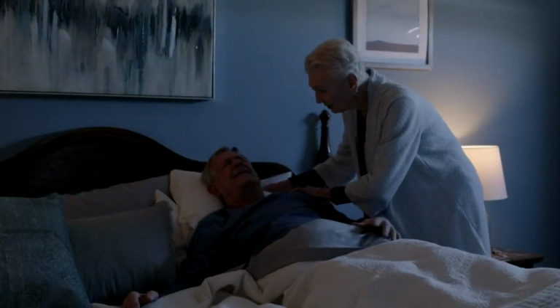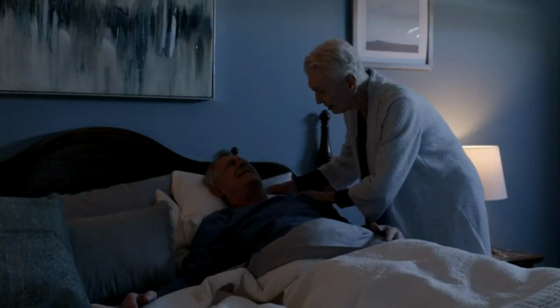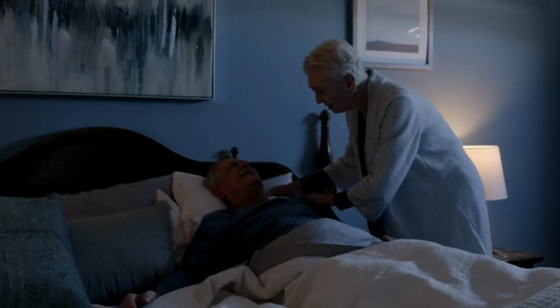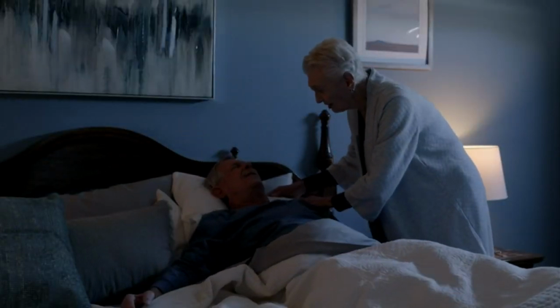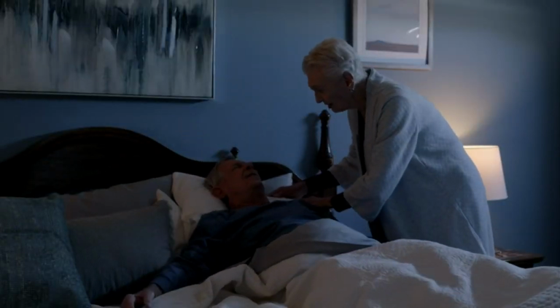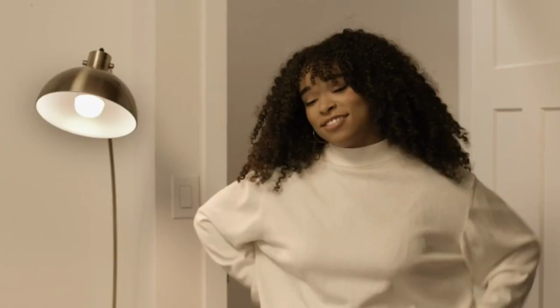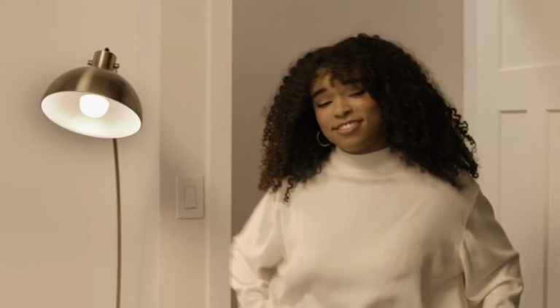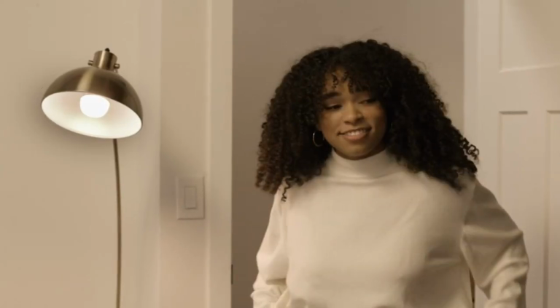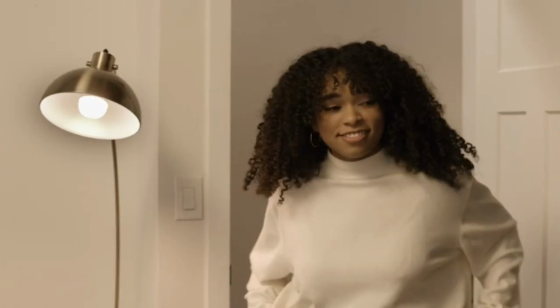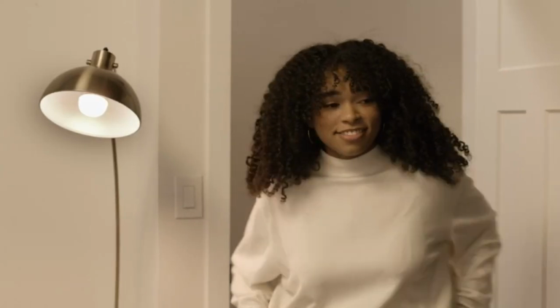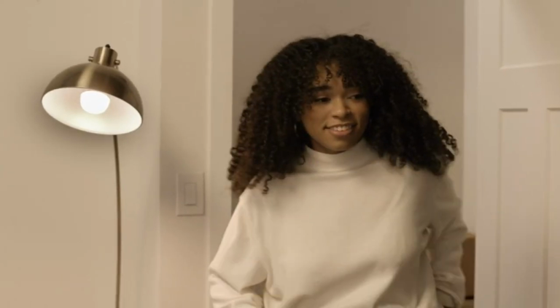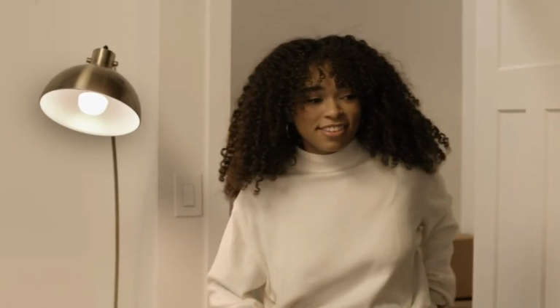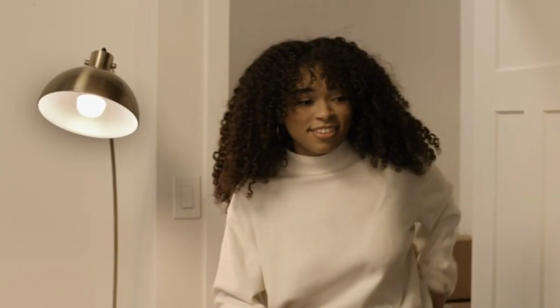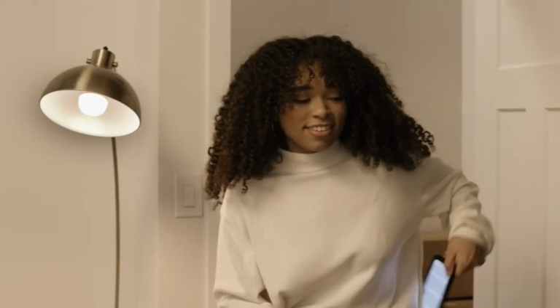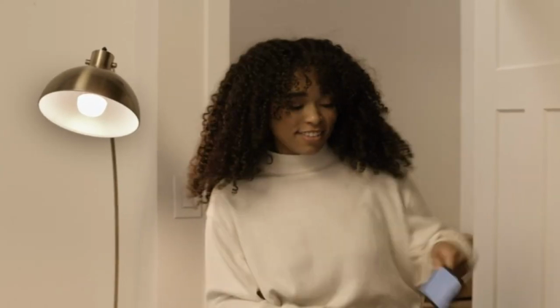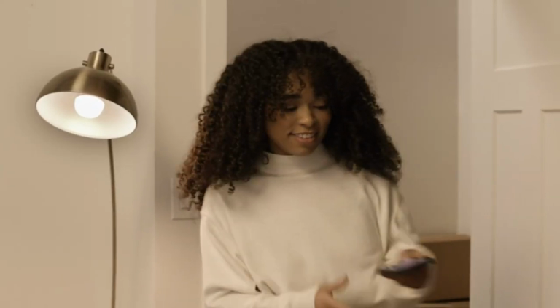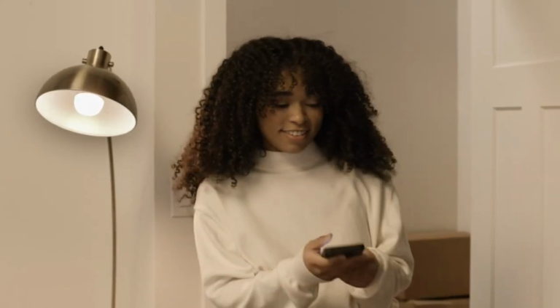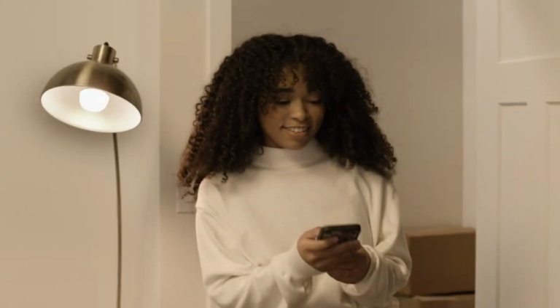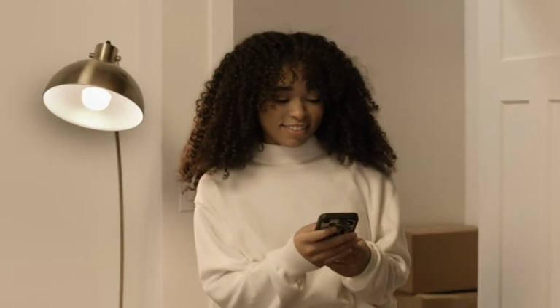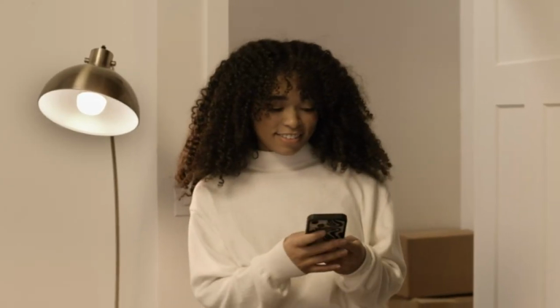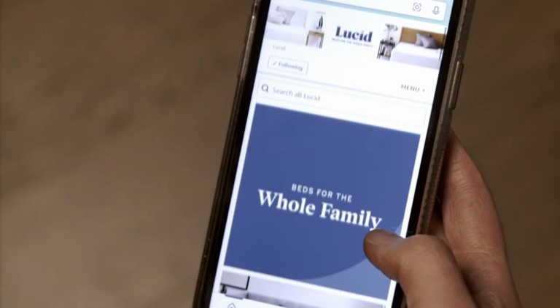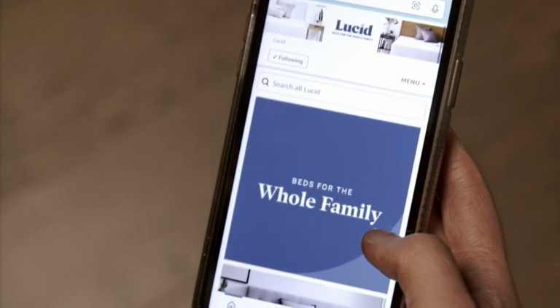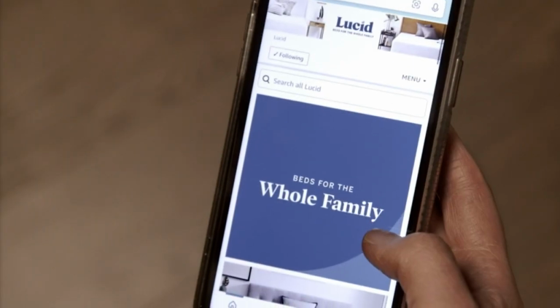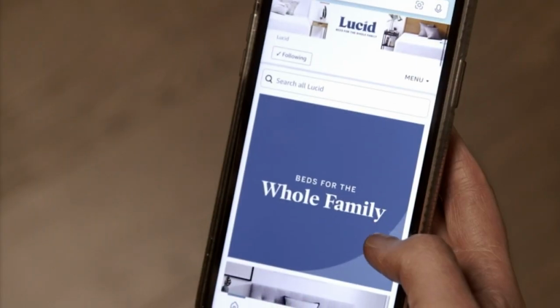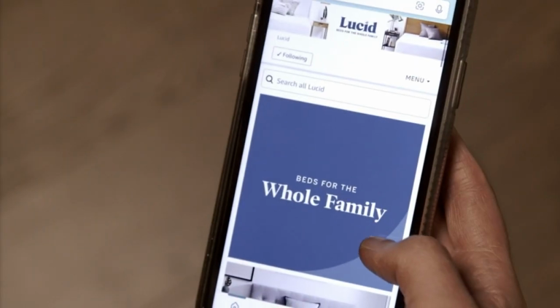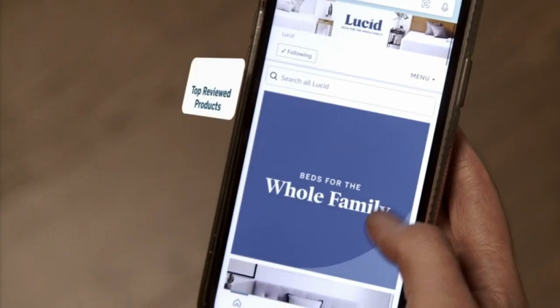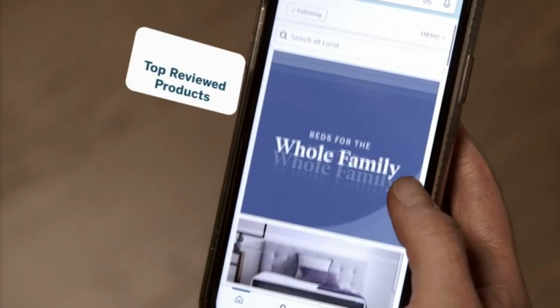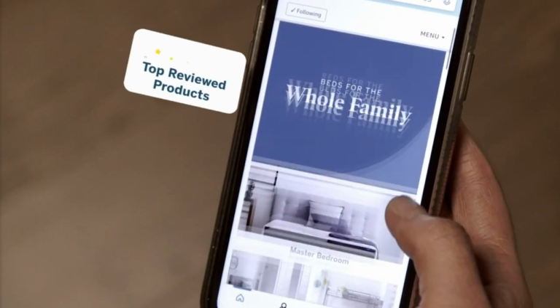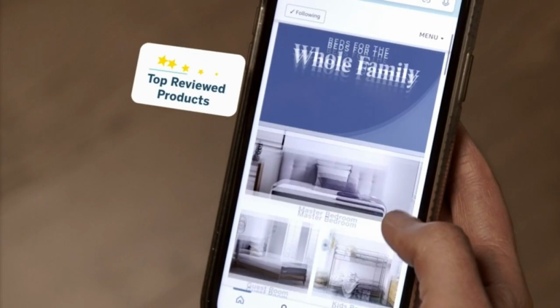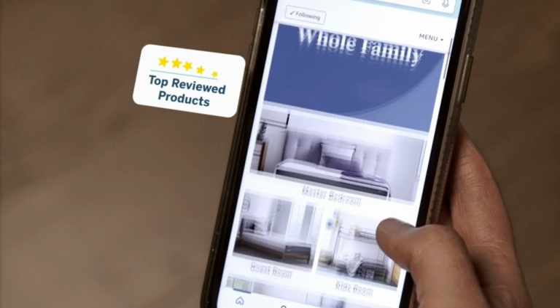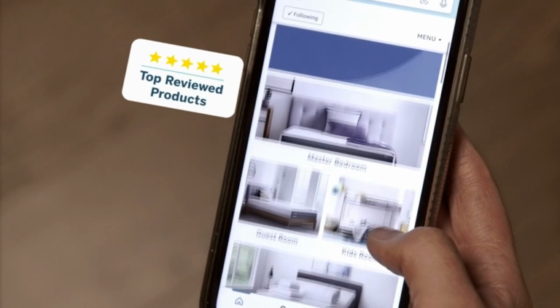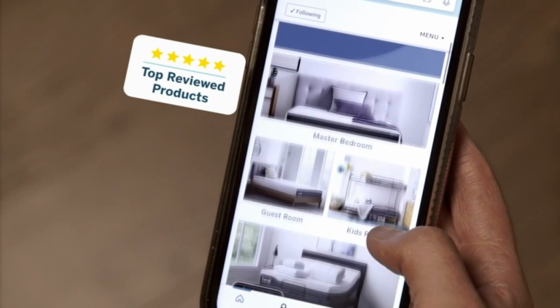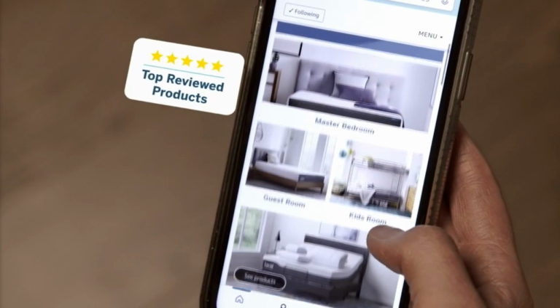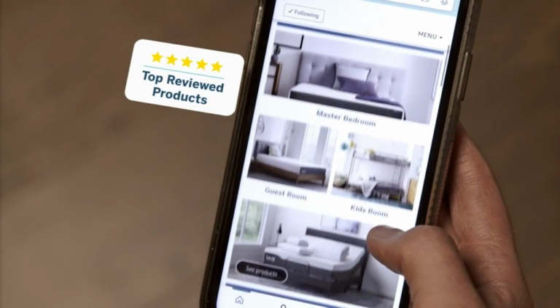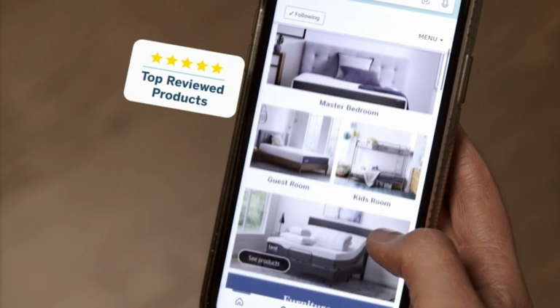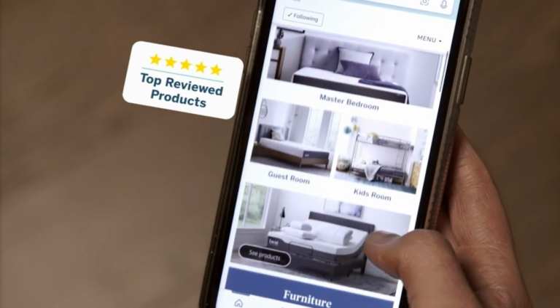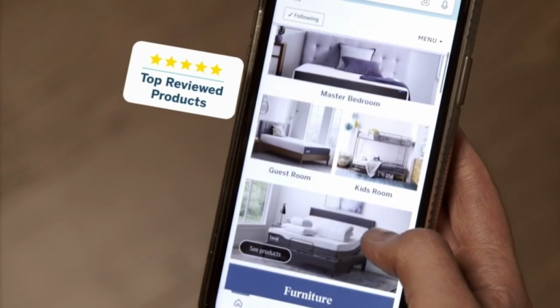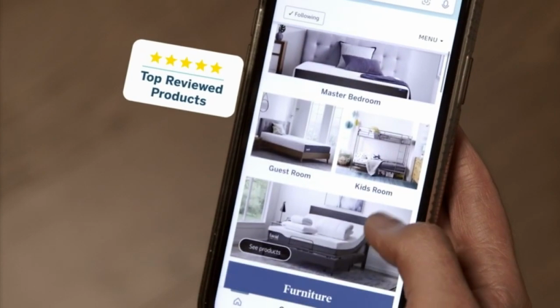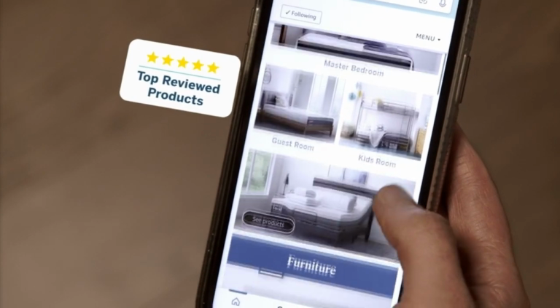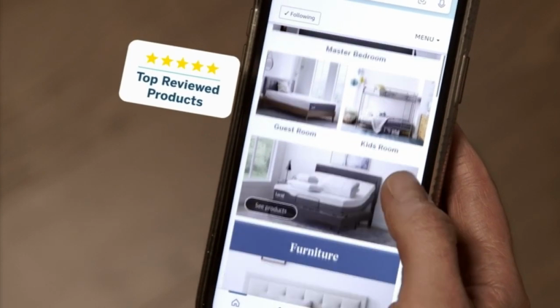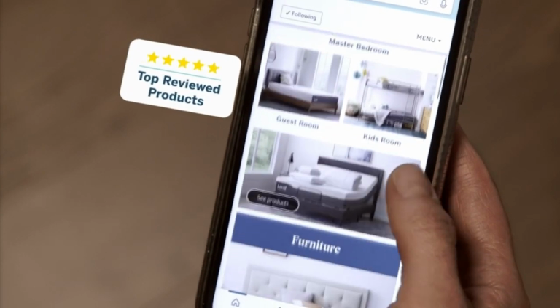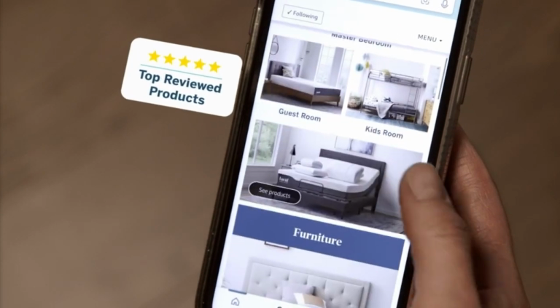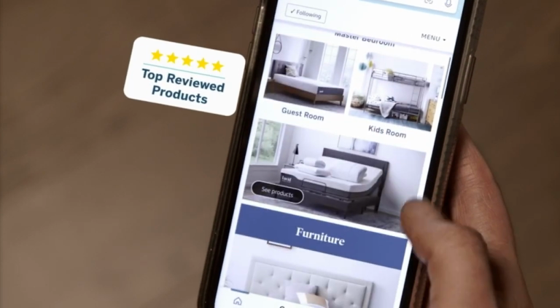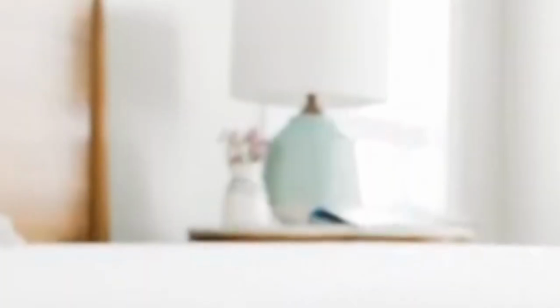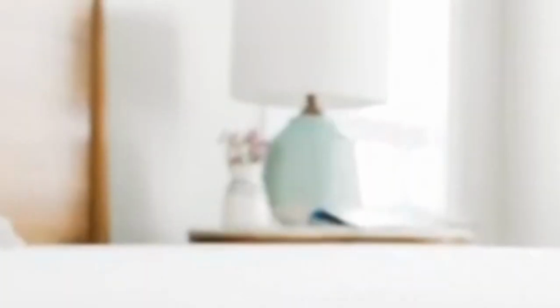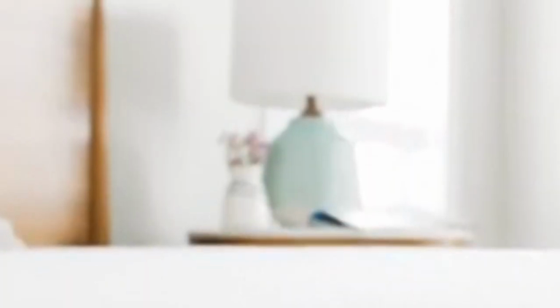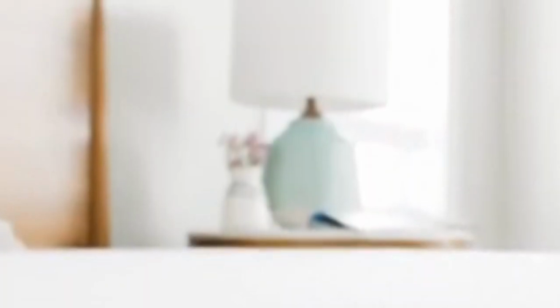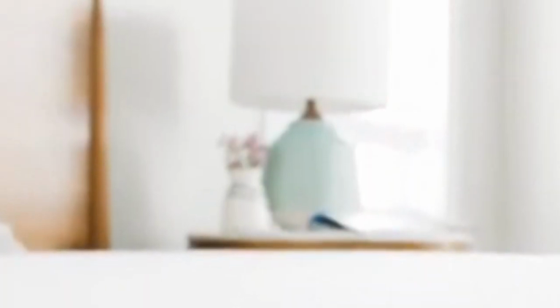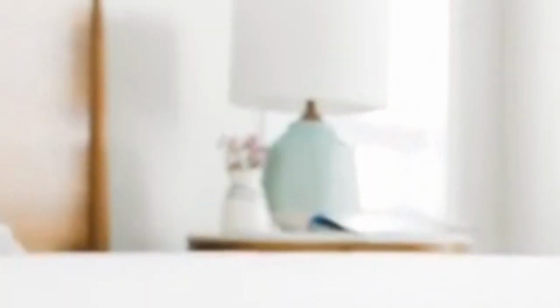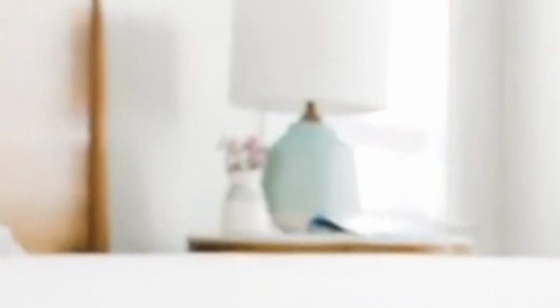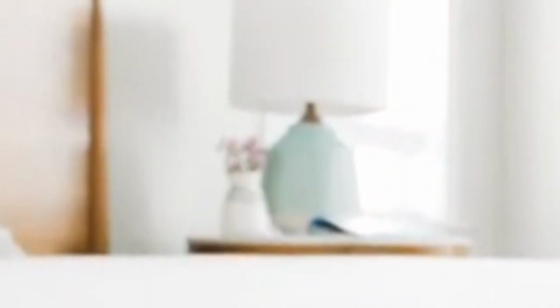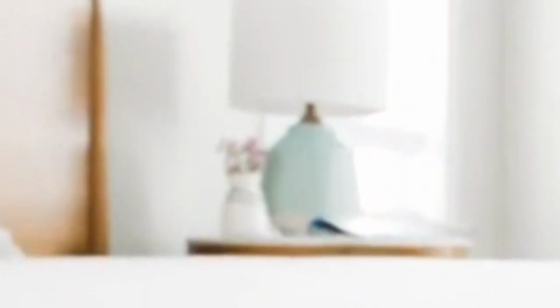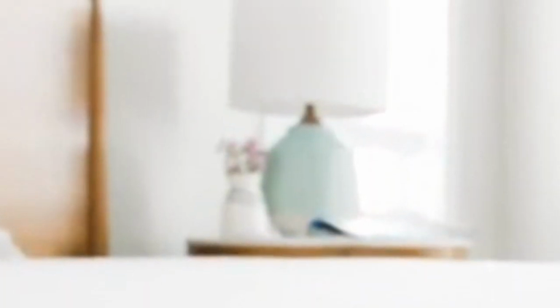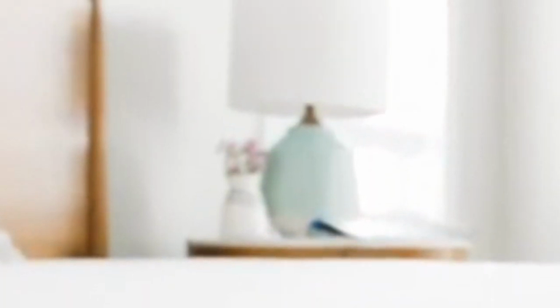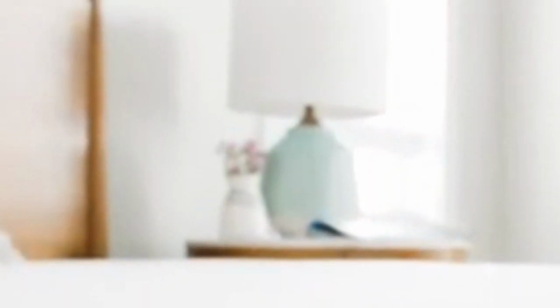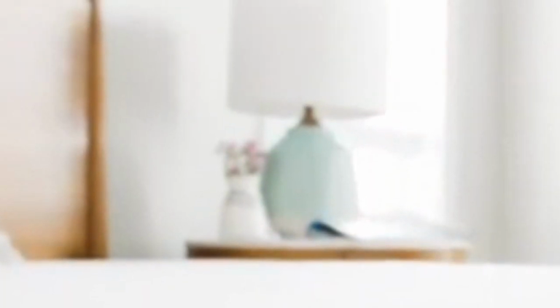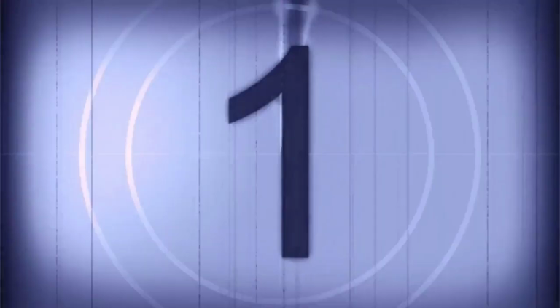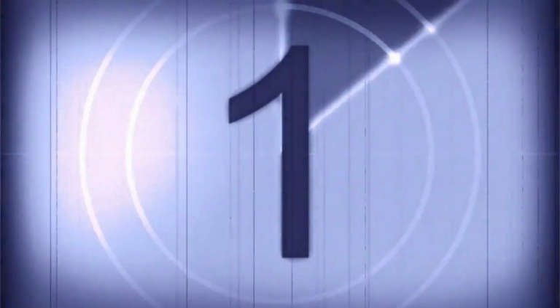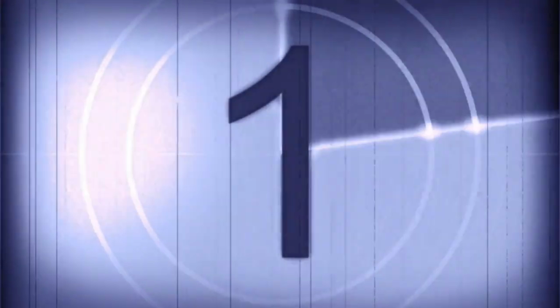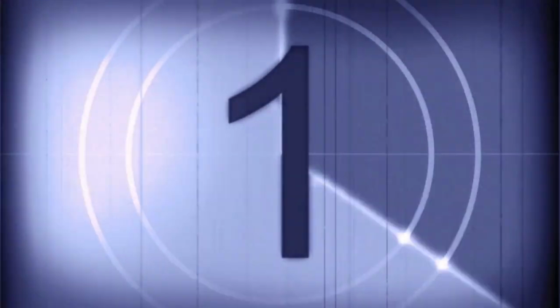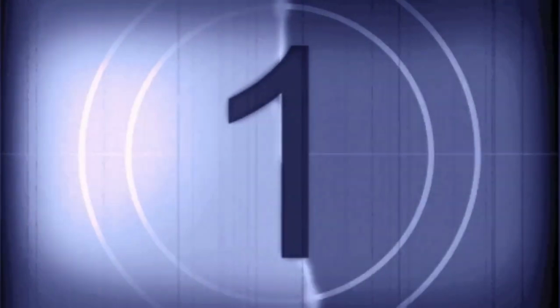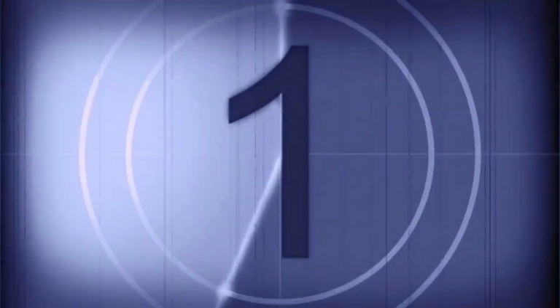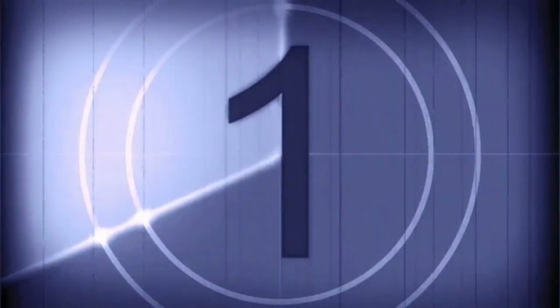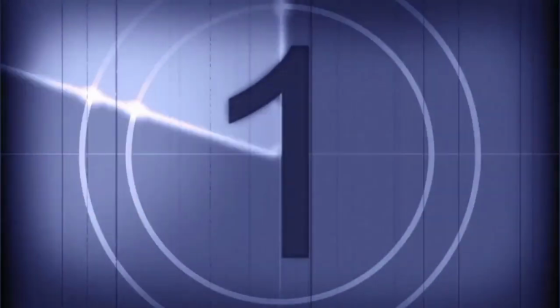Hey guys, in this video today I'm breaking down the top 5 best memory foam mattress toppers. Number 1.